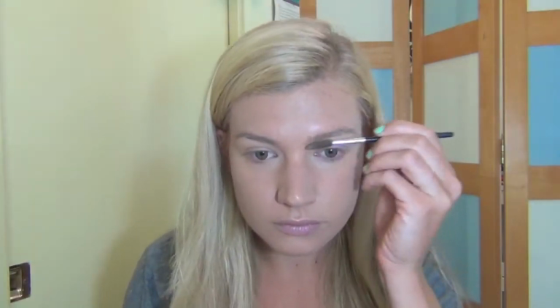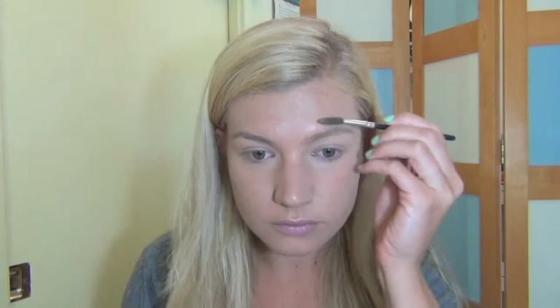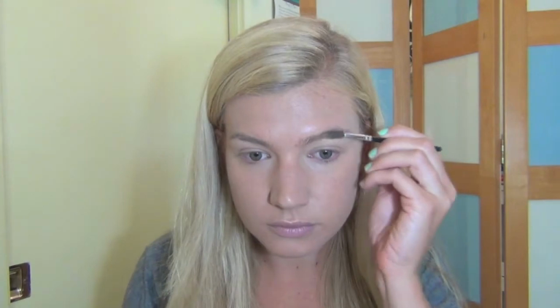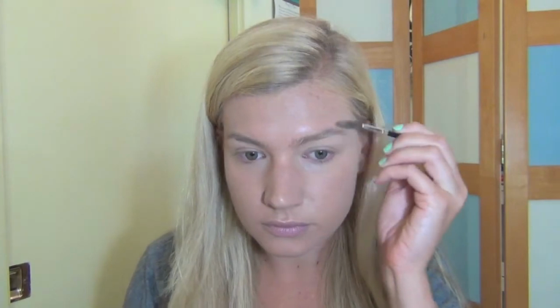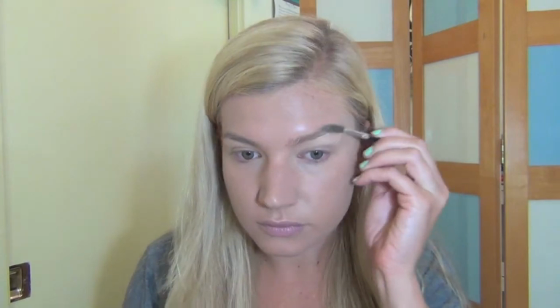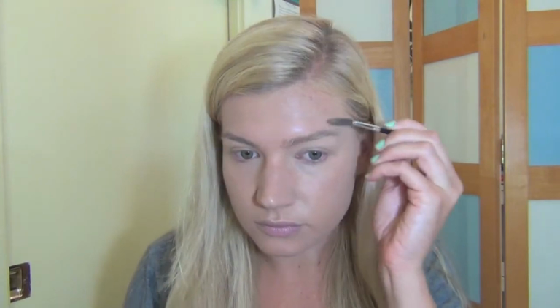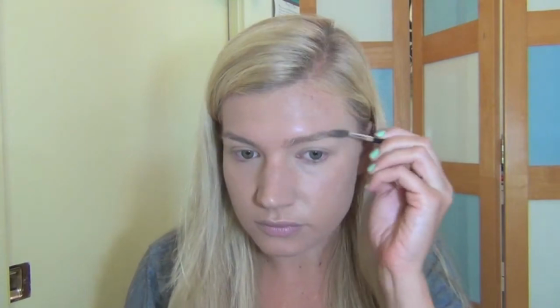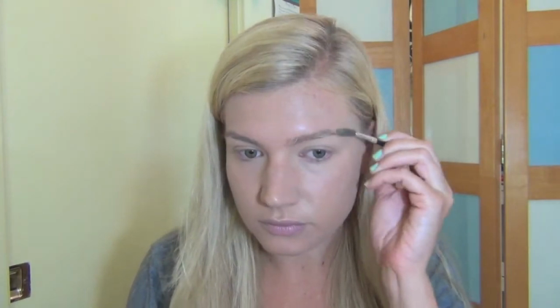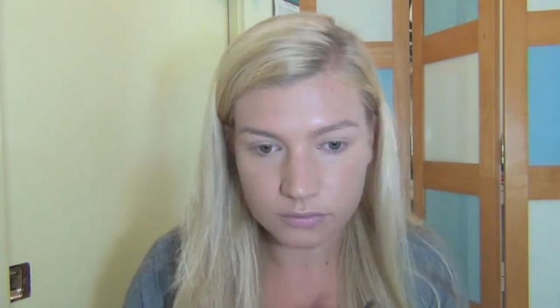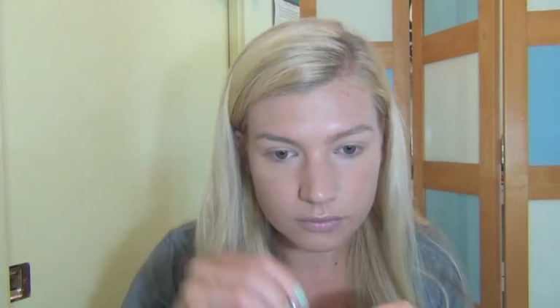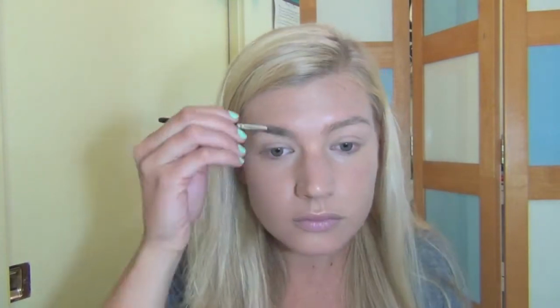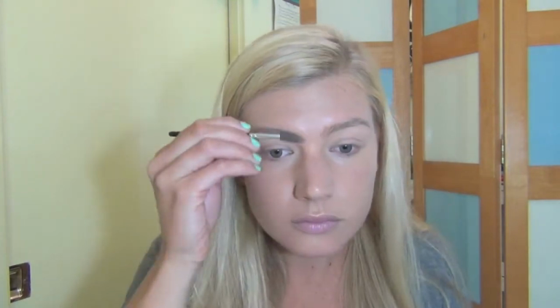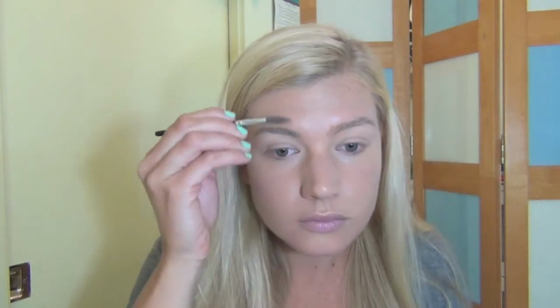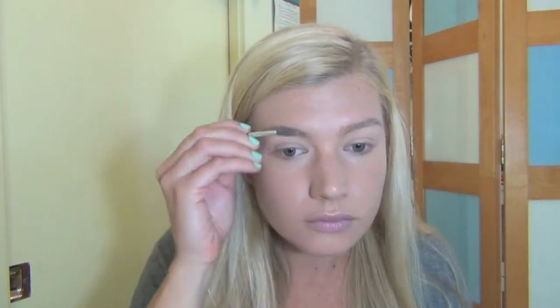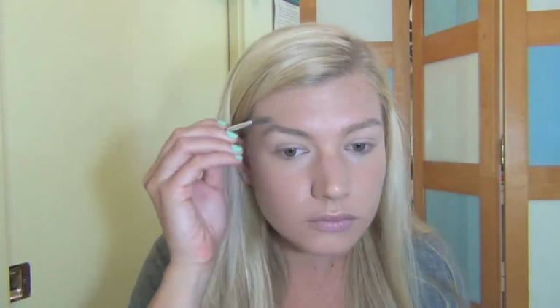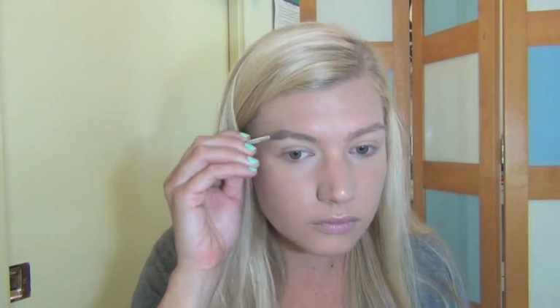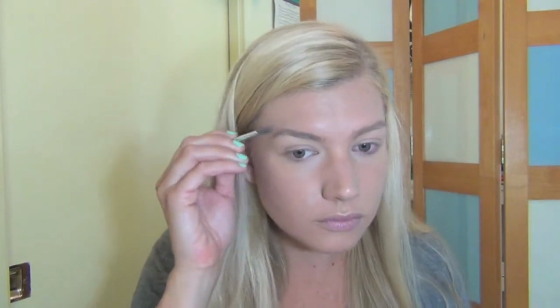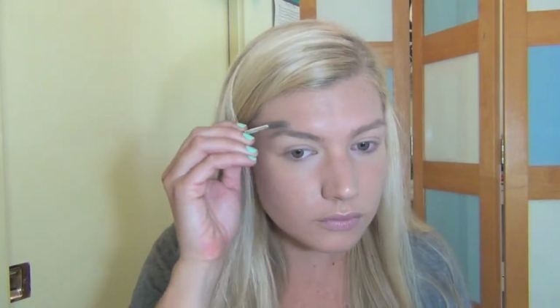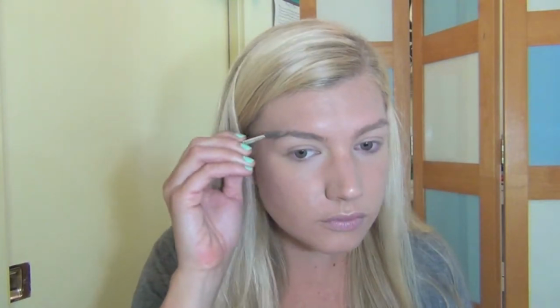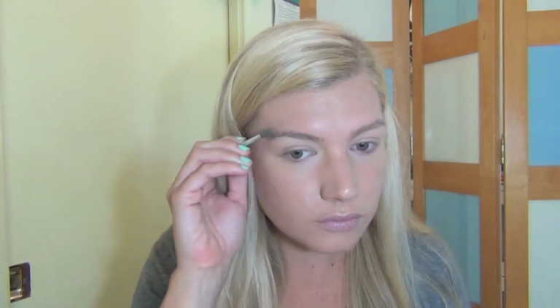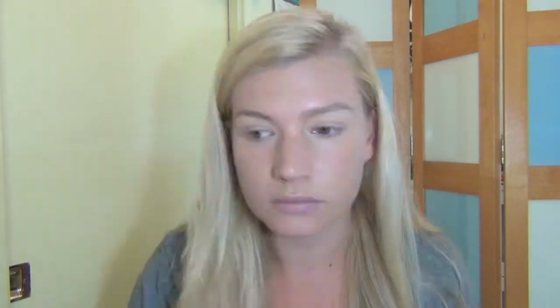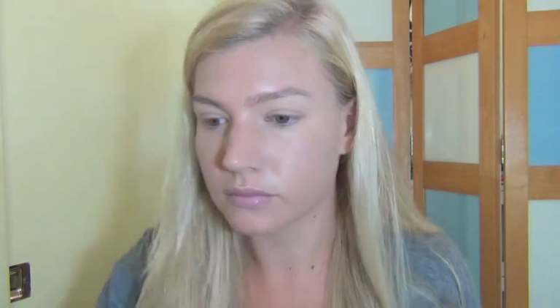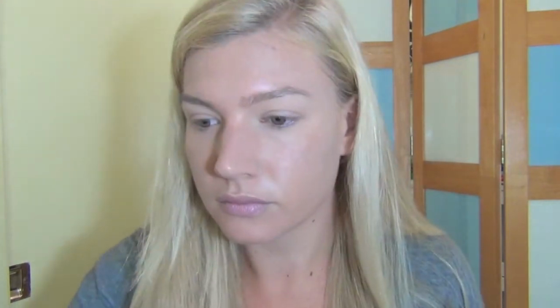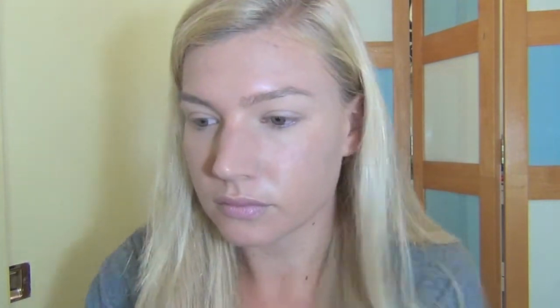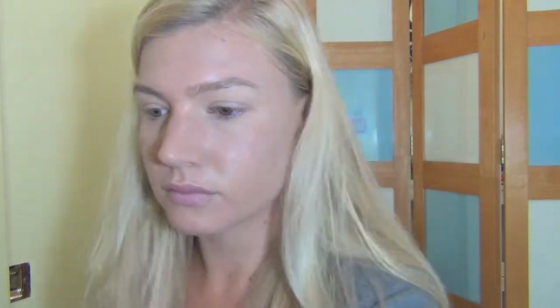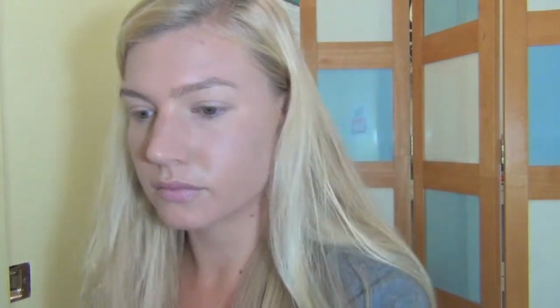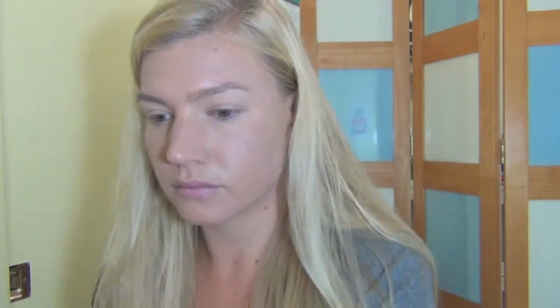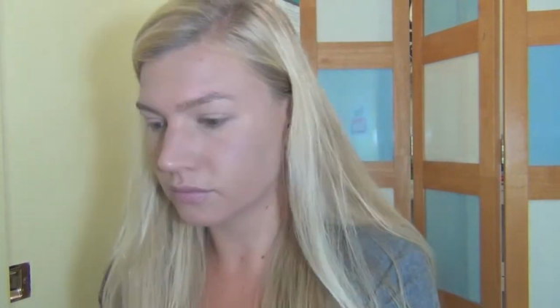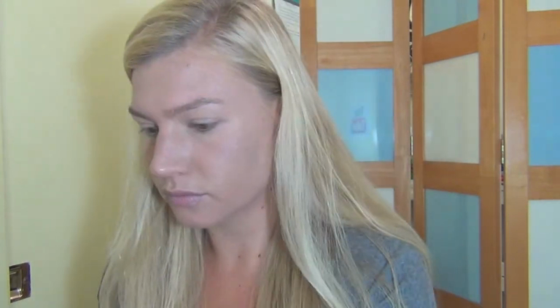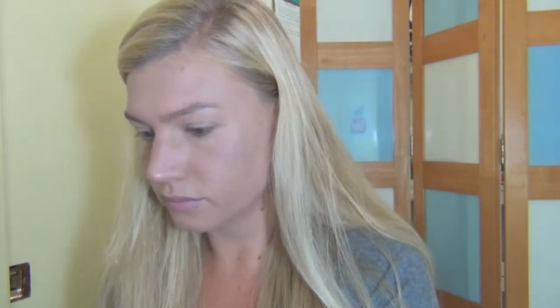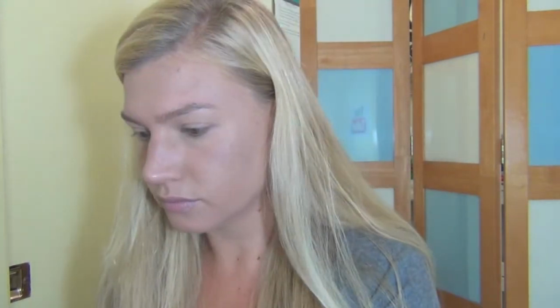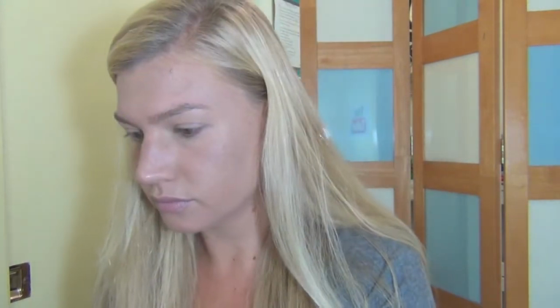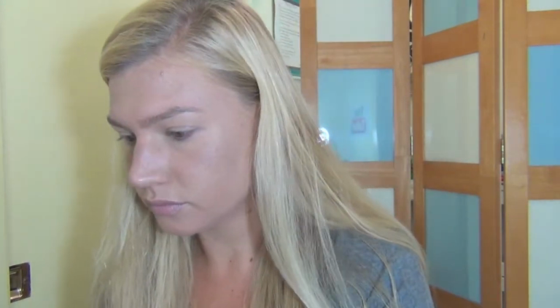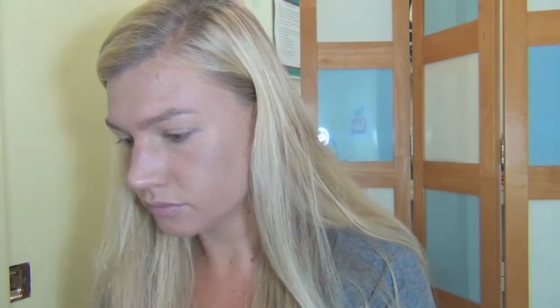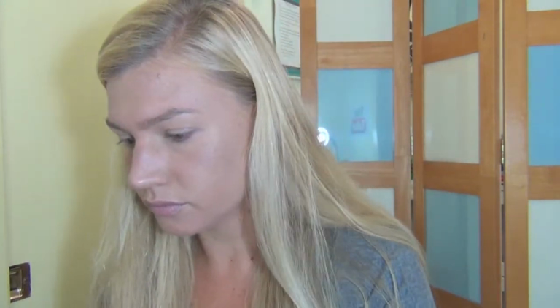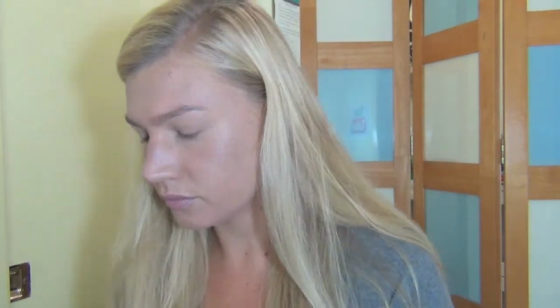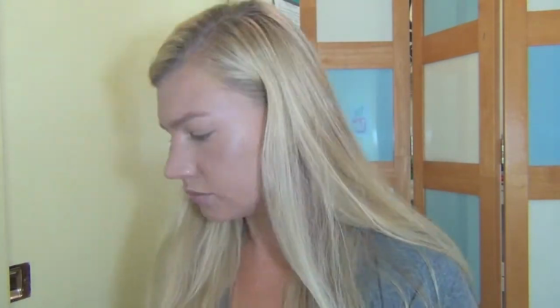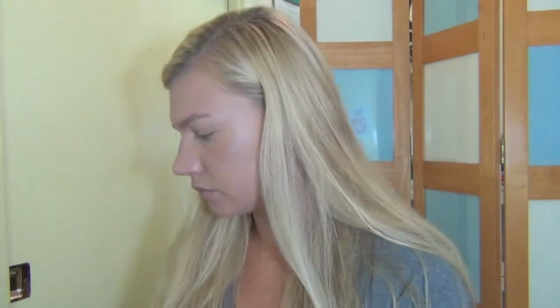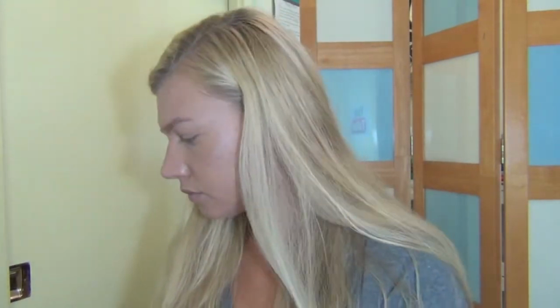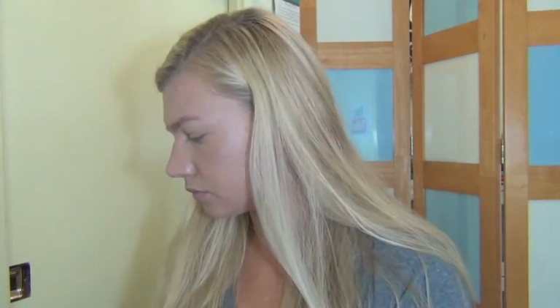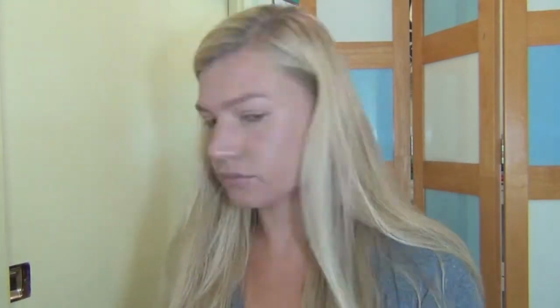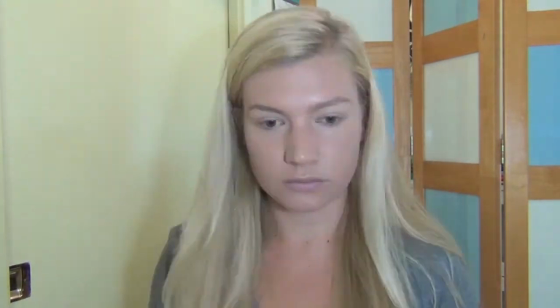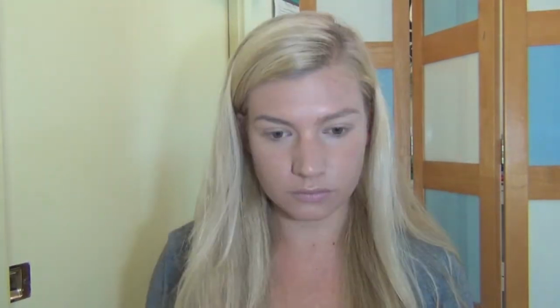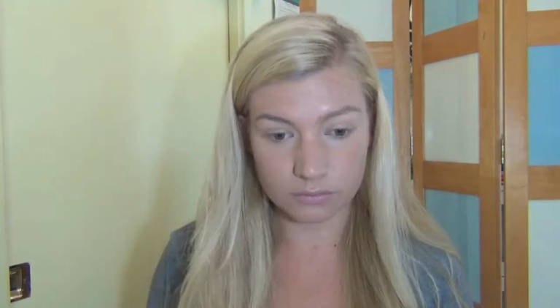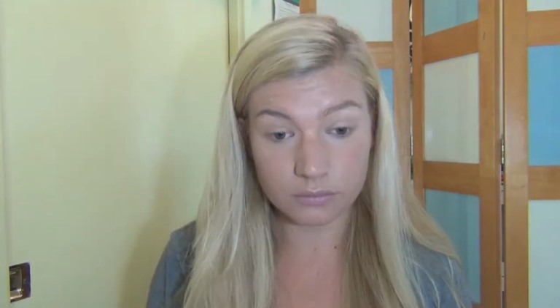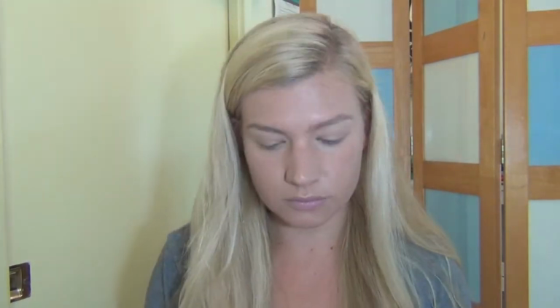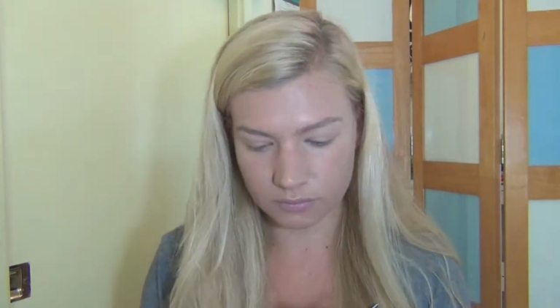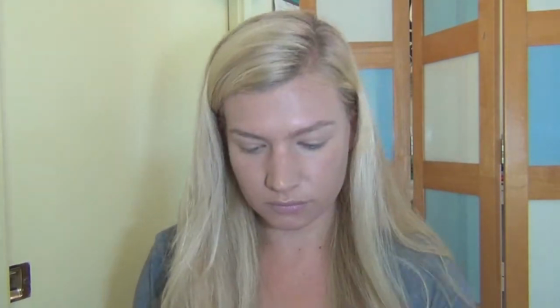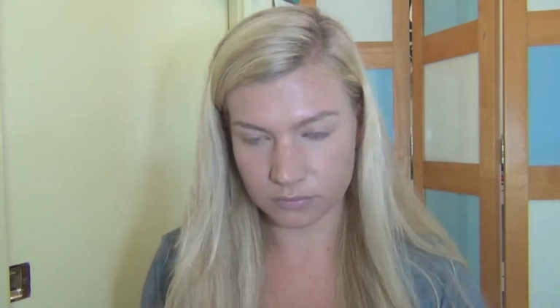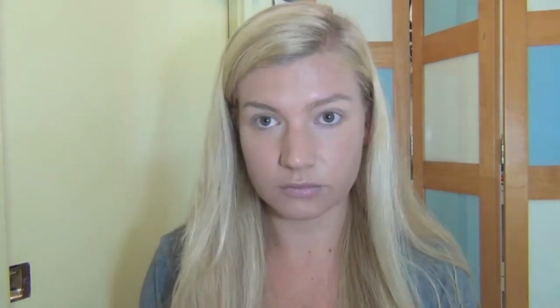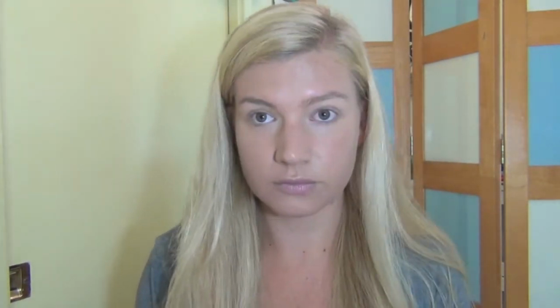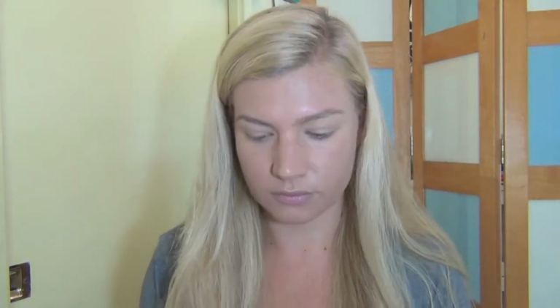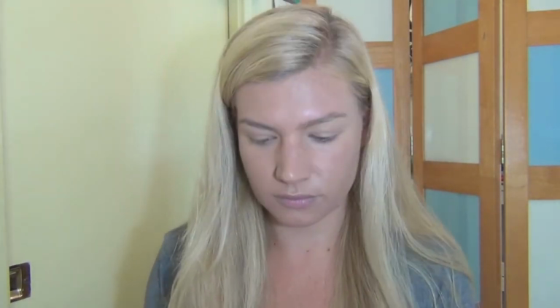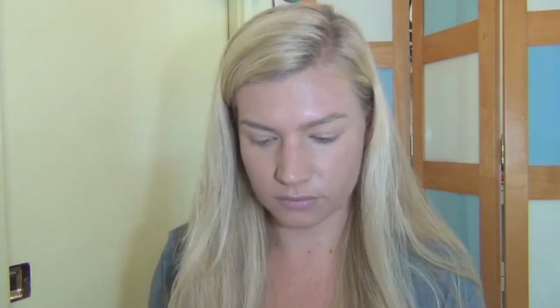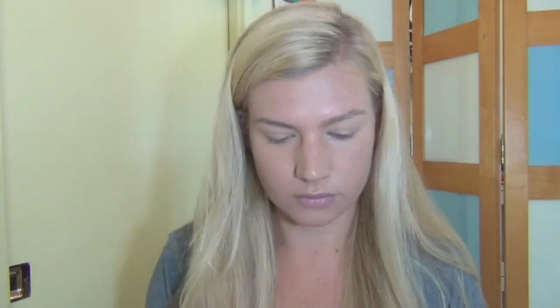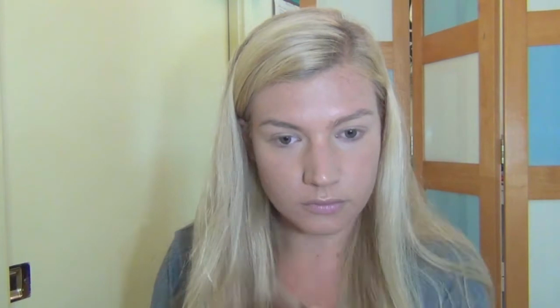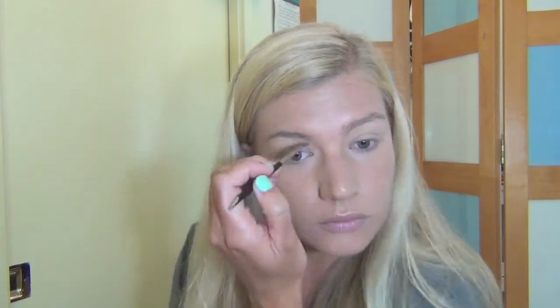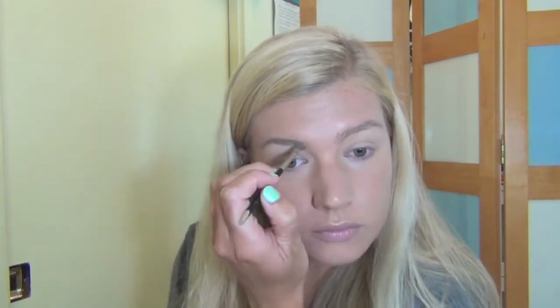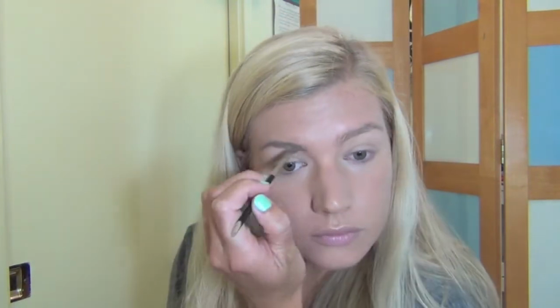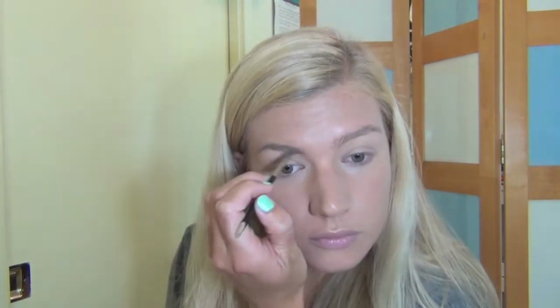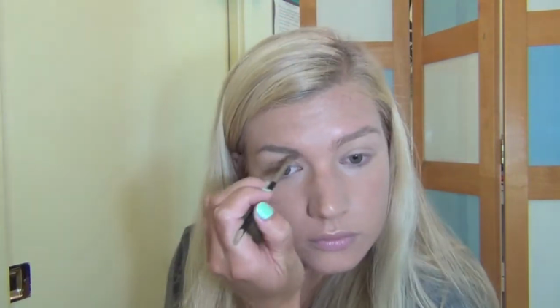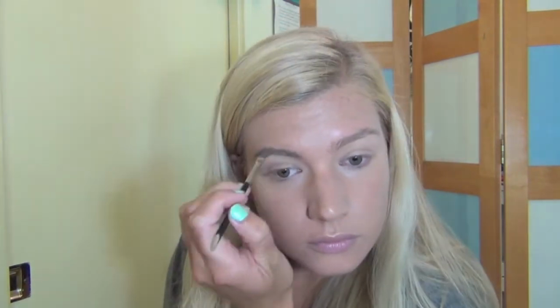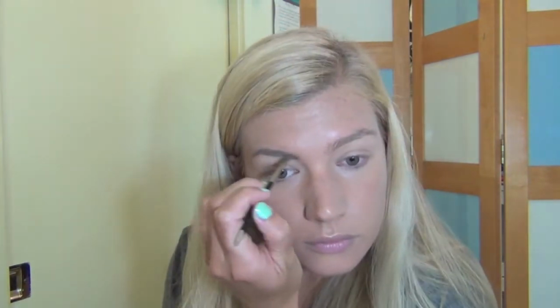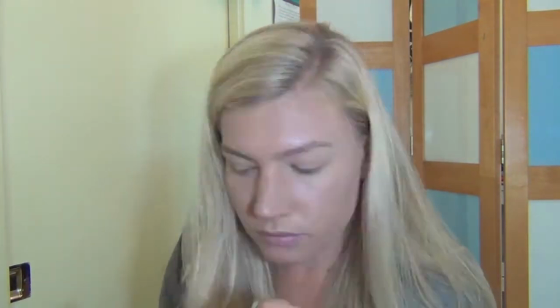Moving on, I am just going to go under my eyebrows and fill them in with an angled brush and the MAC eyeshadow in the color Omega.